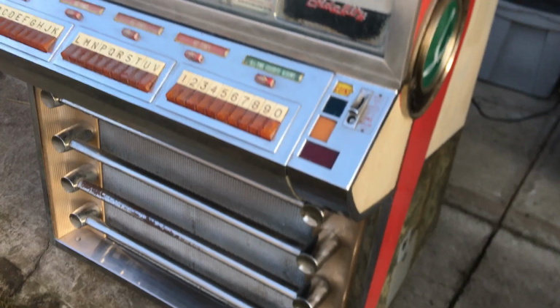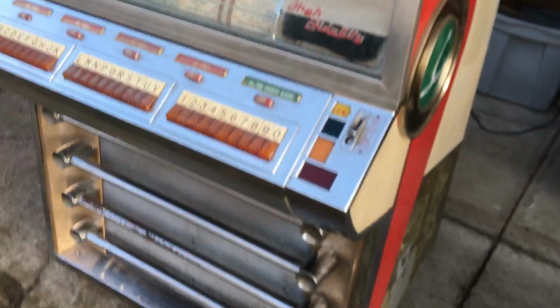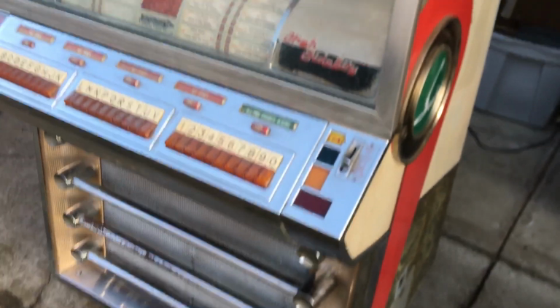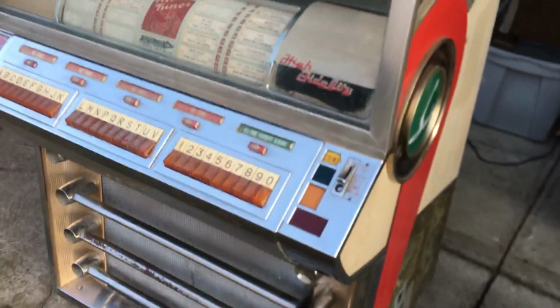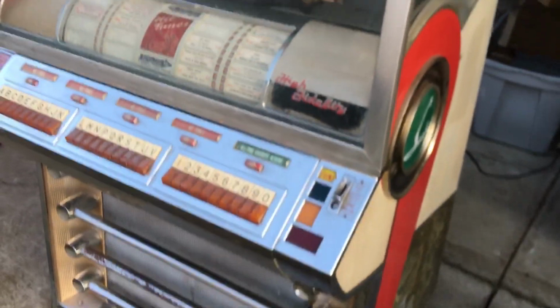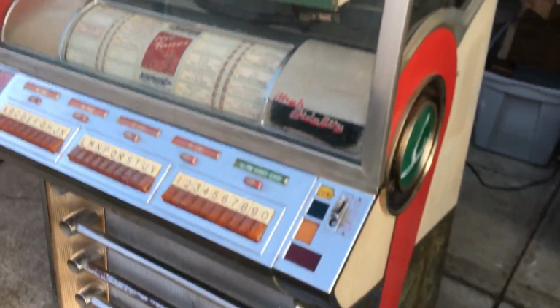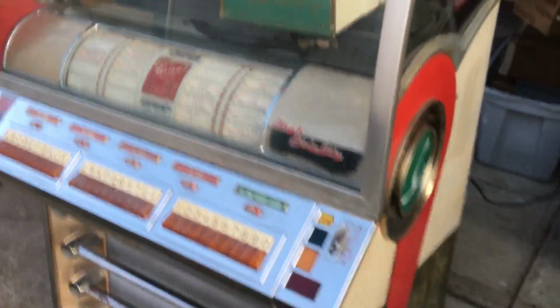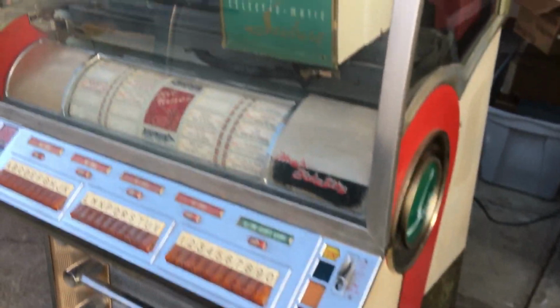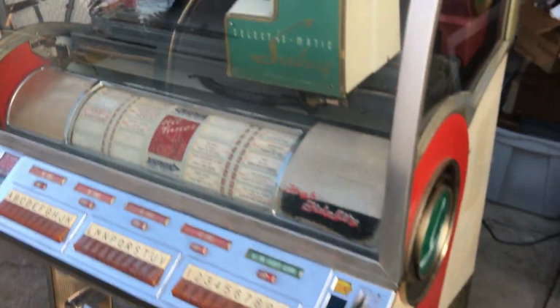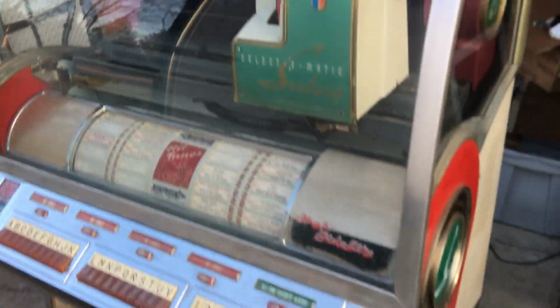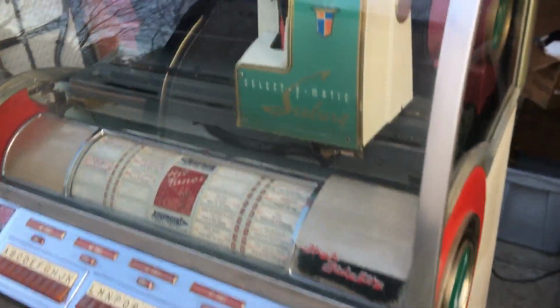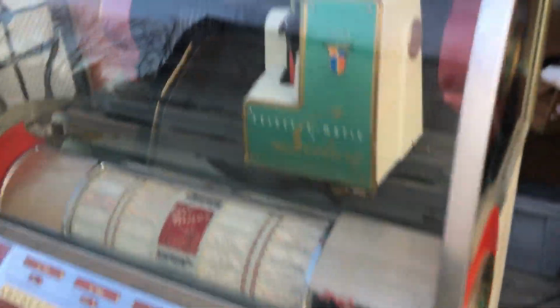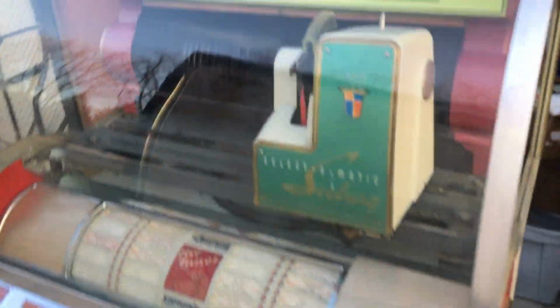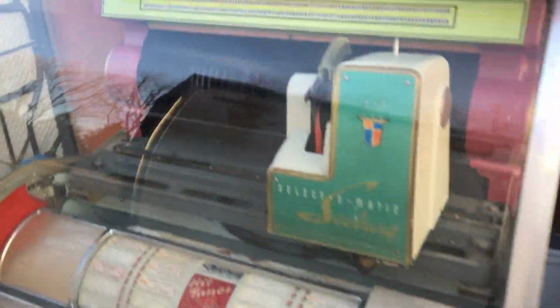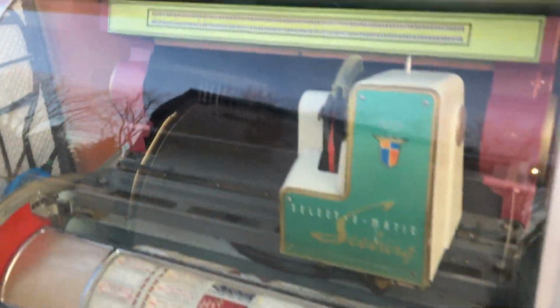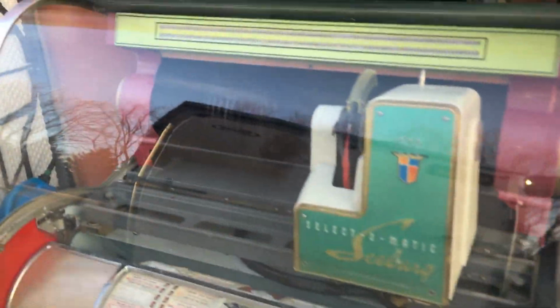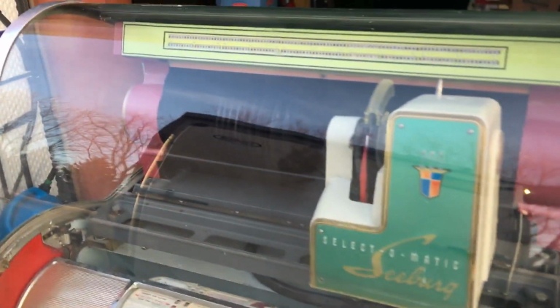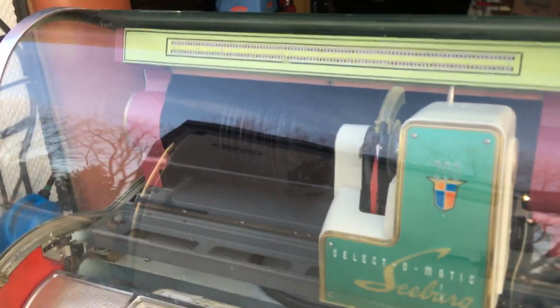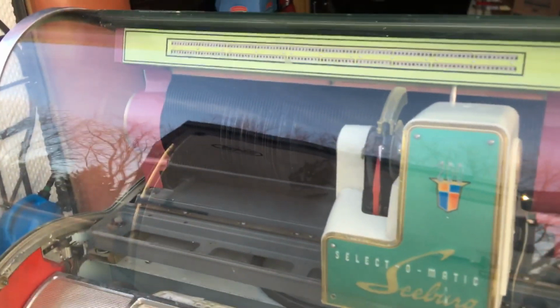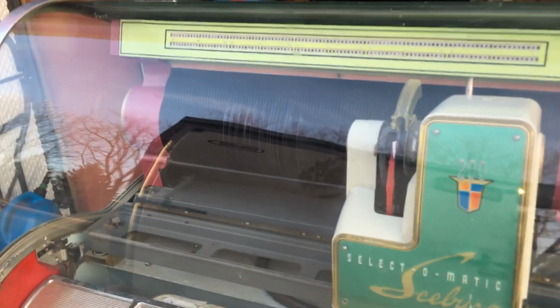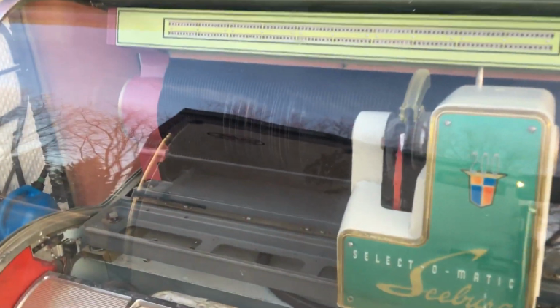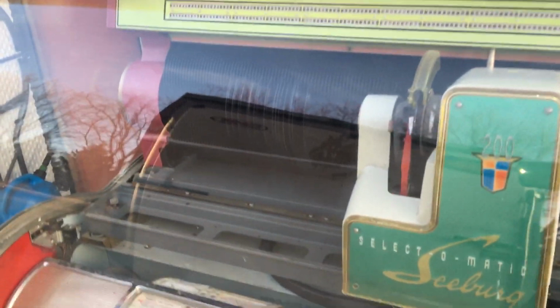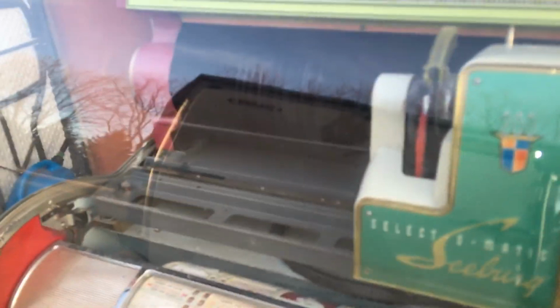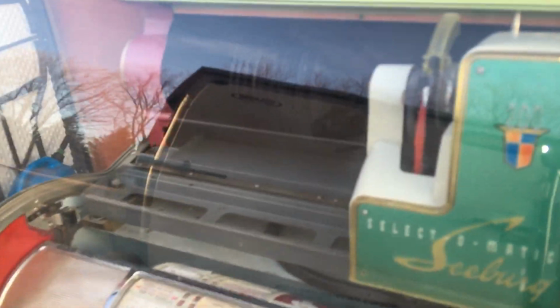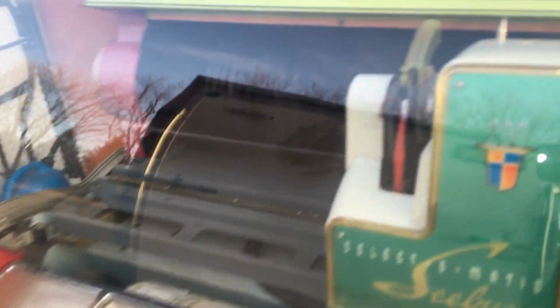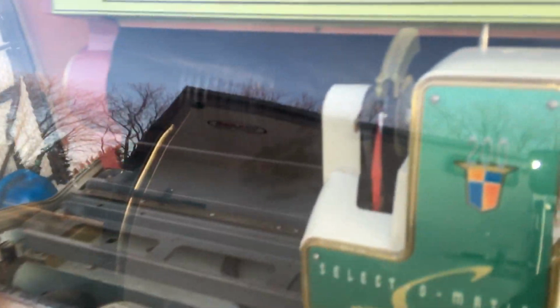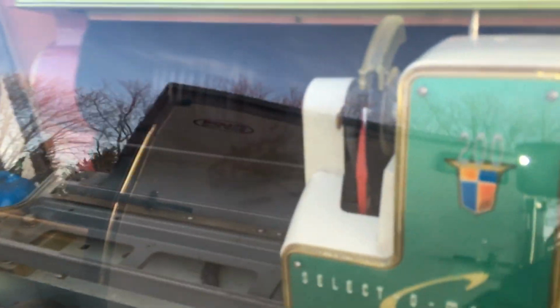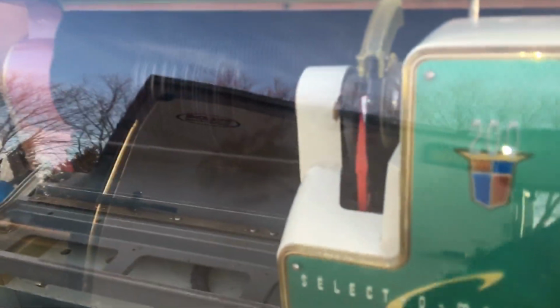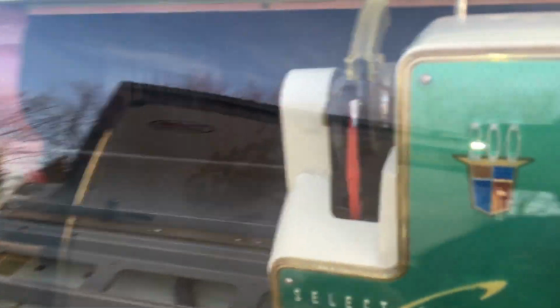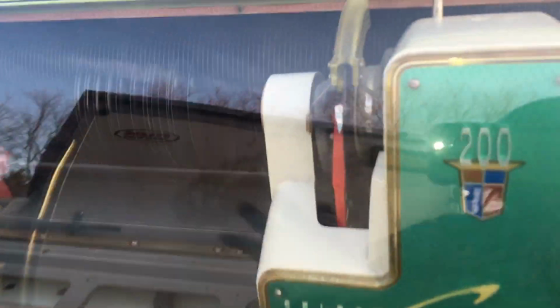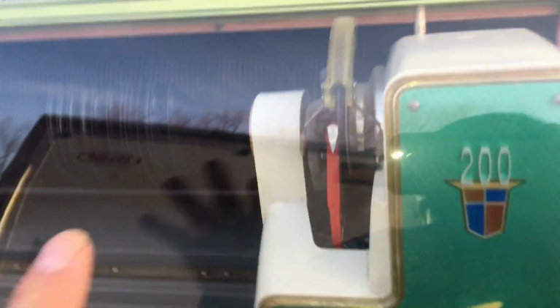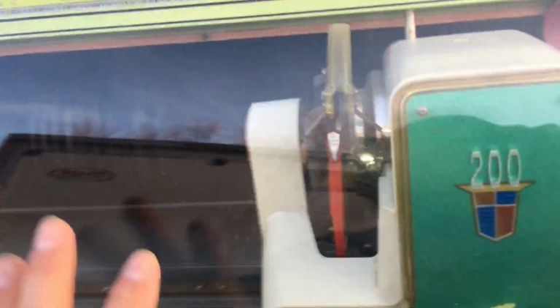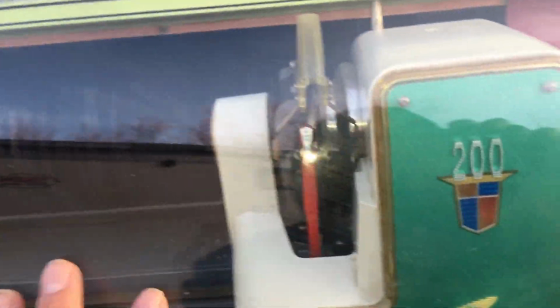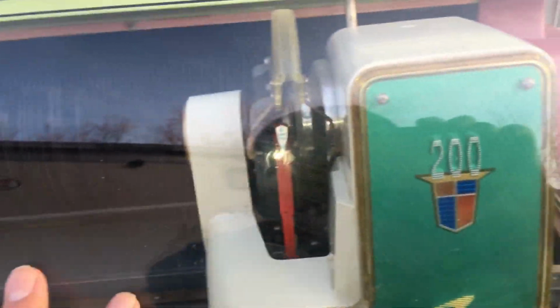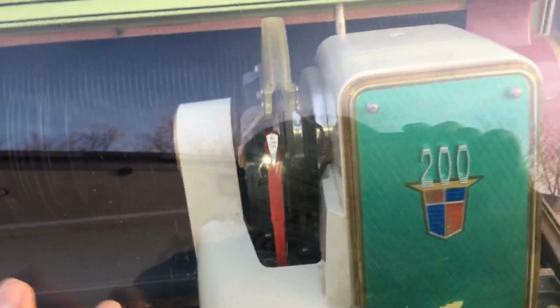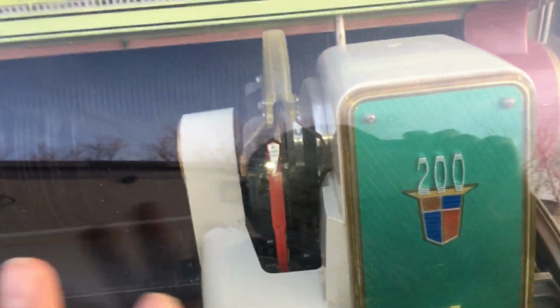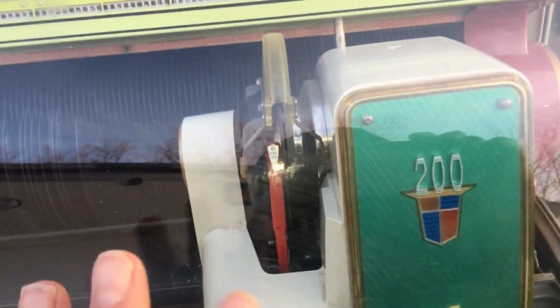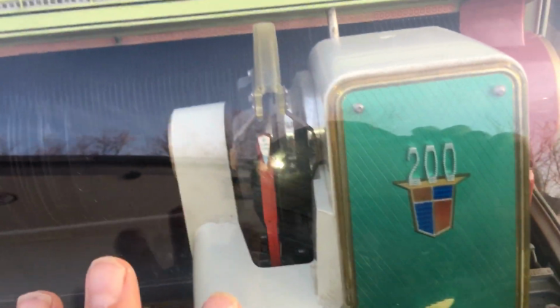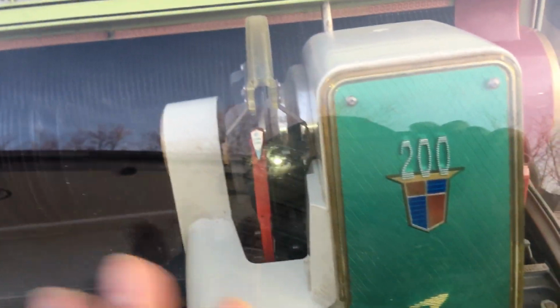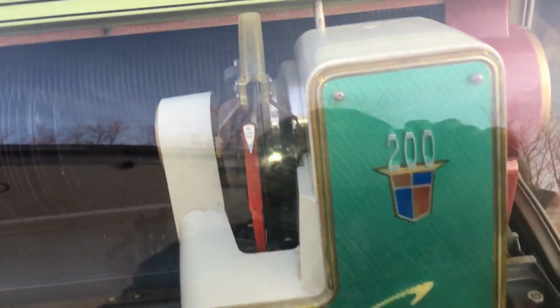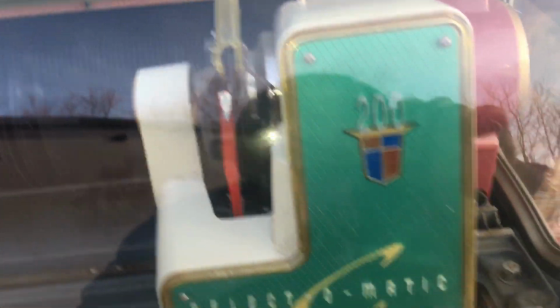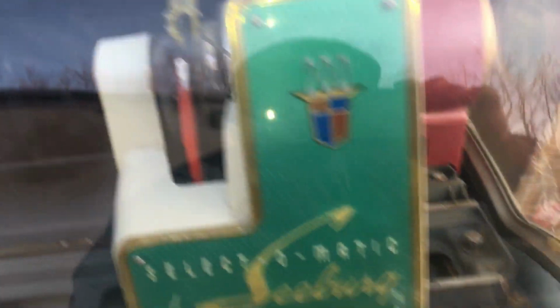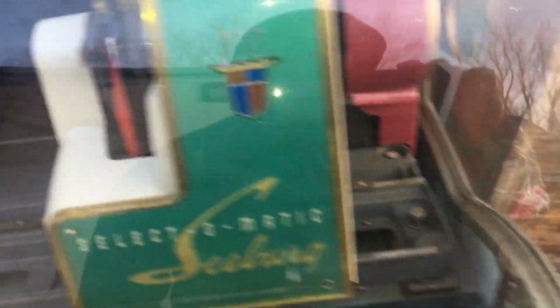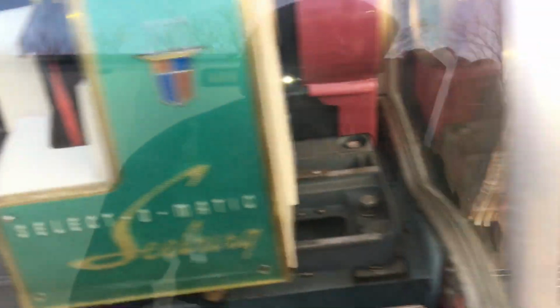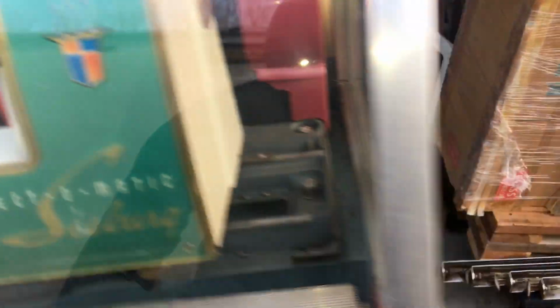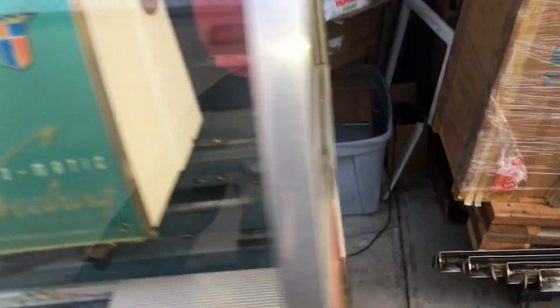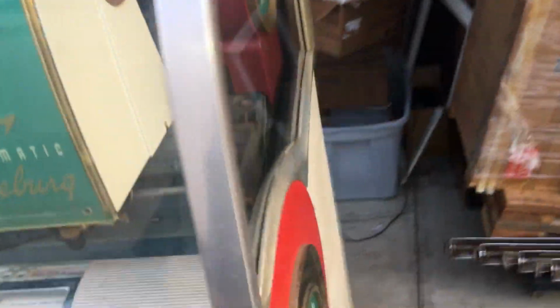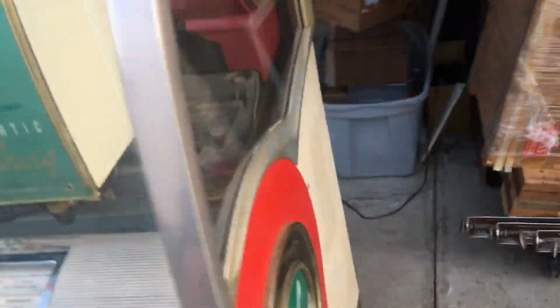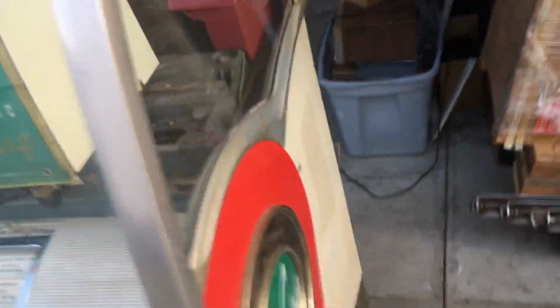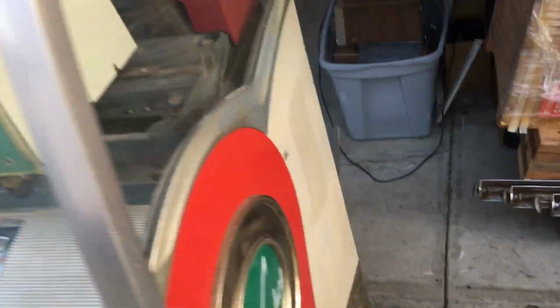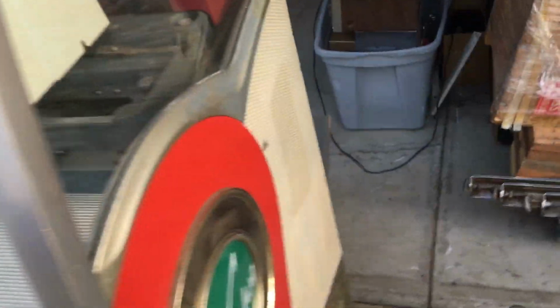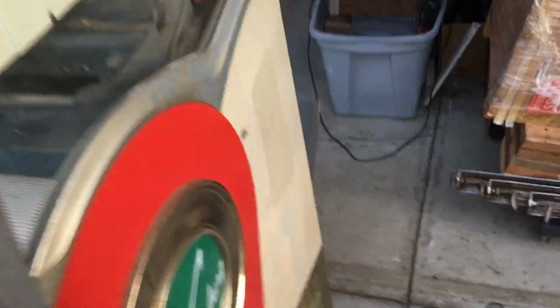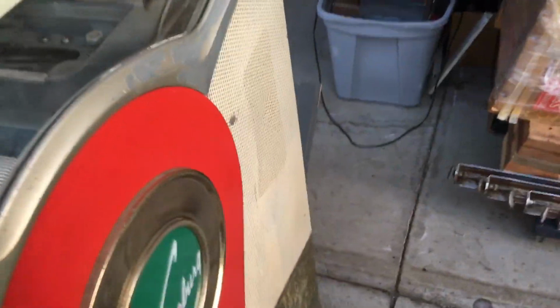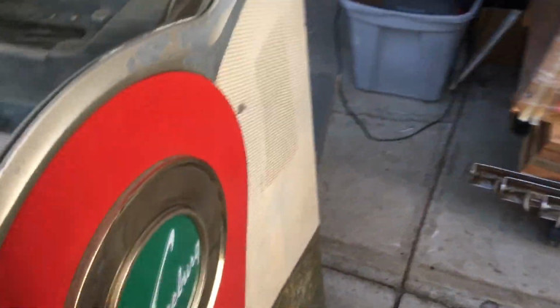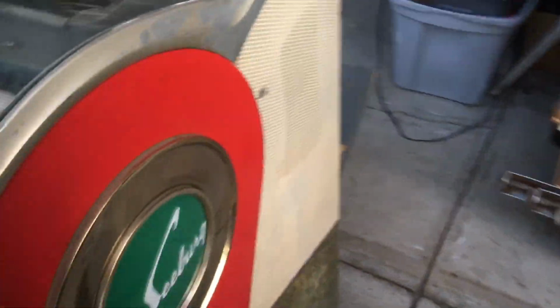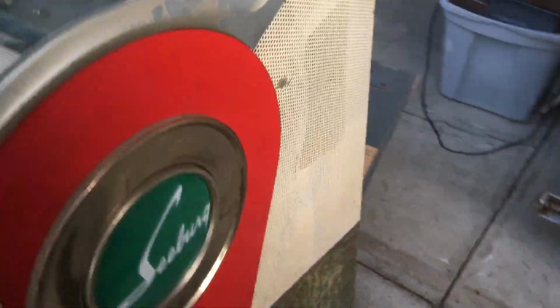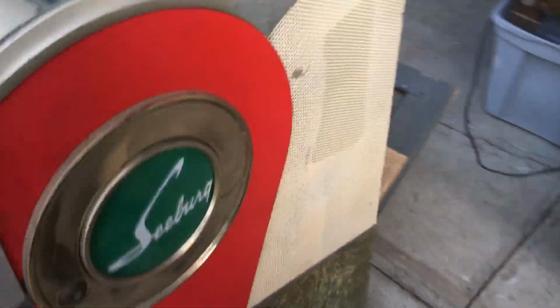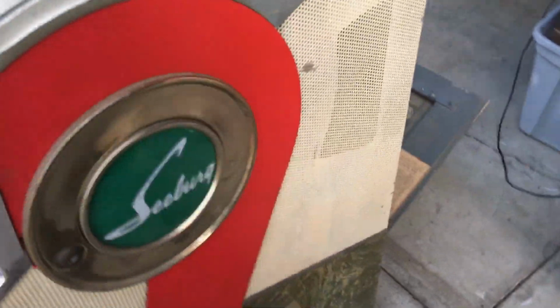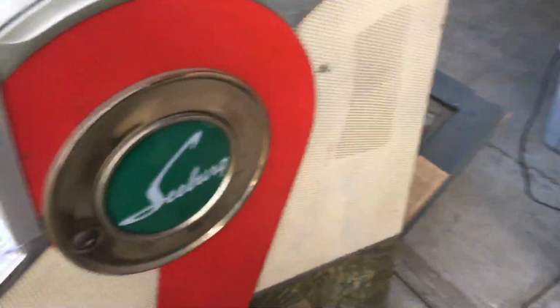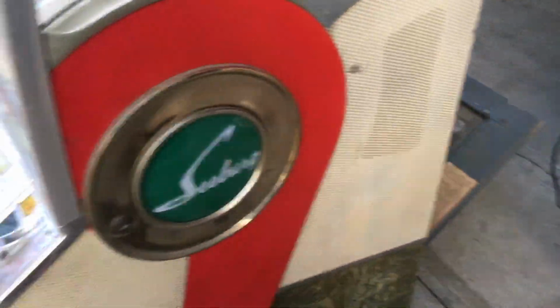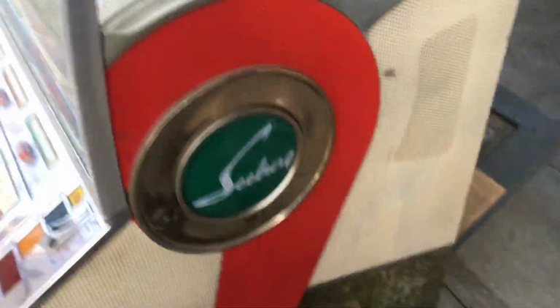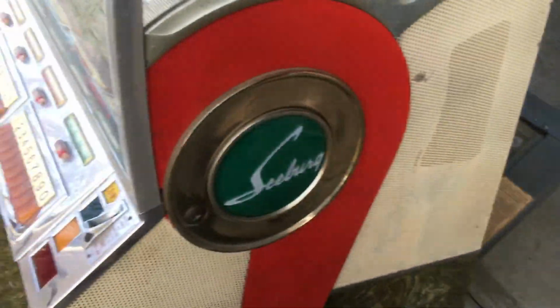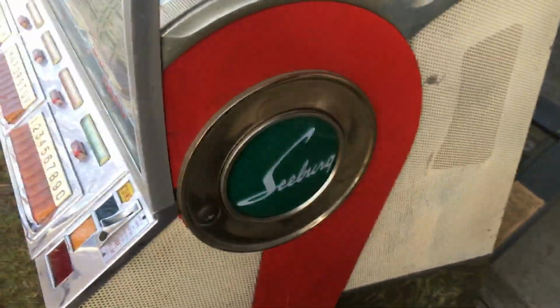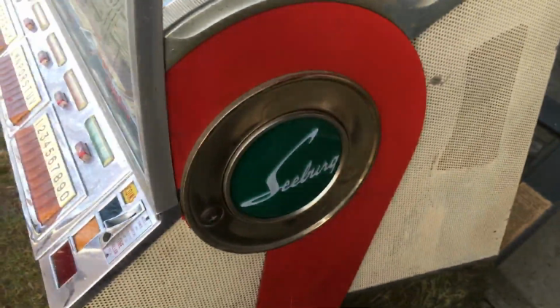Here's a Seeburg VL — I'm sorry, Seeburg V. I'm wrong. Here's the side.